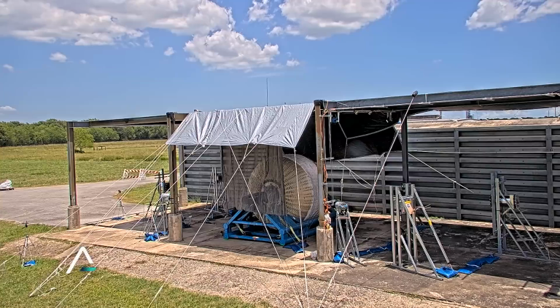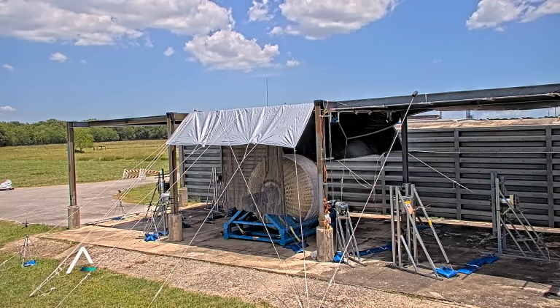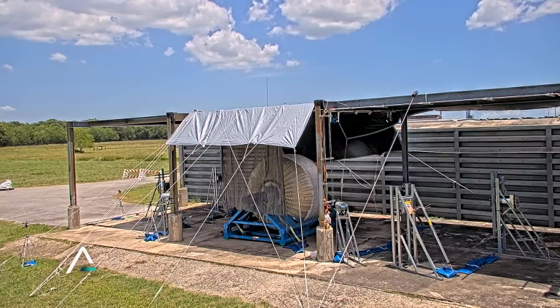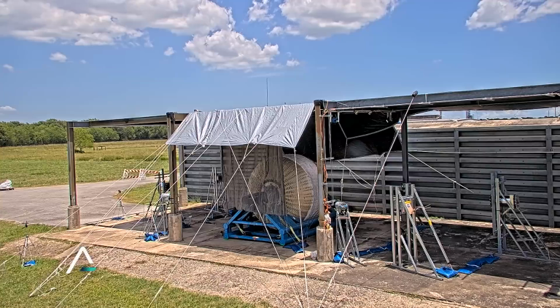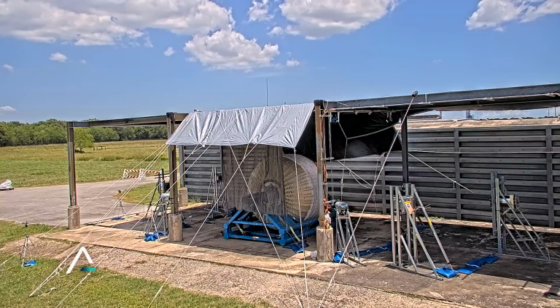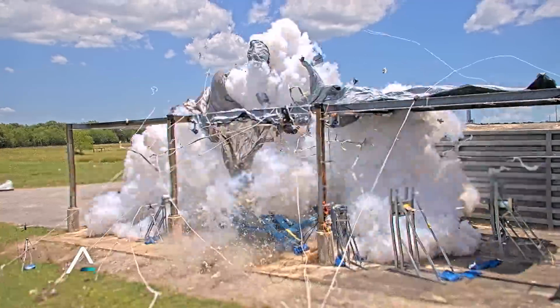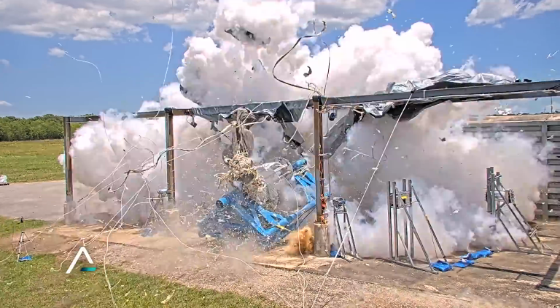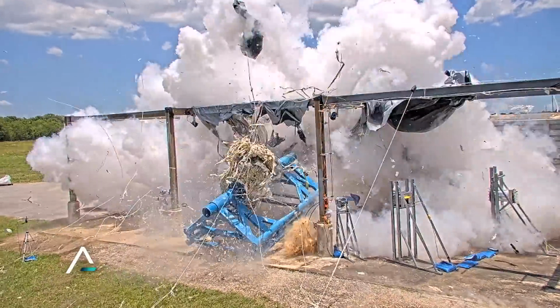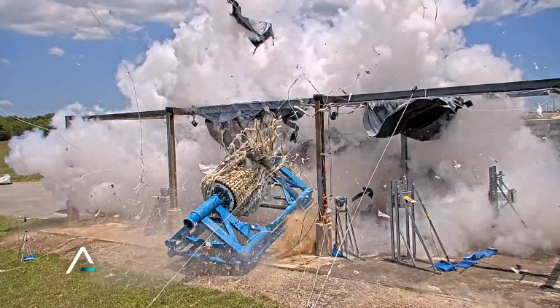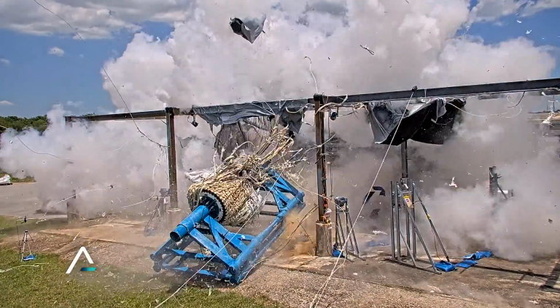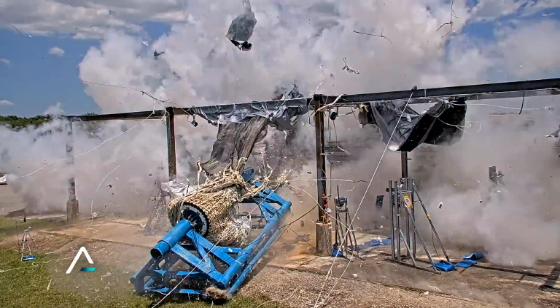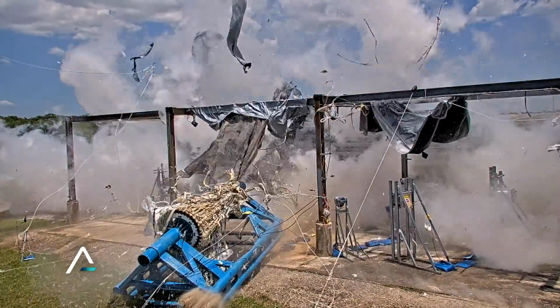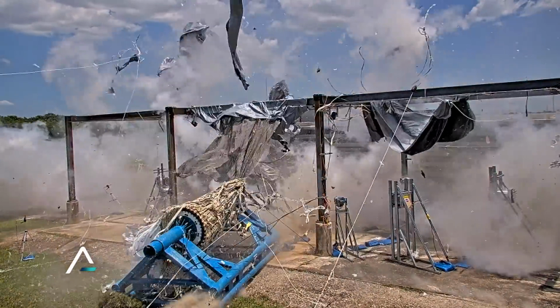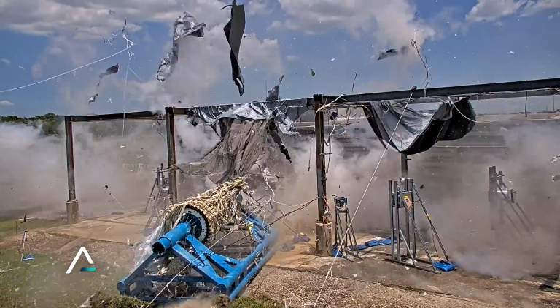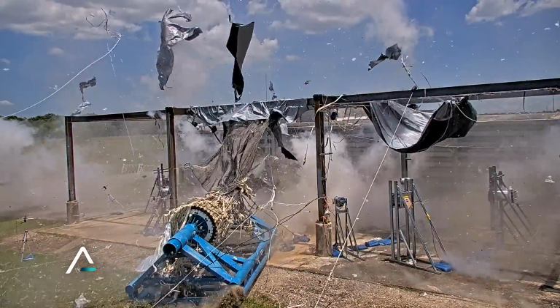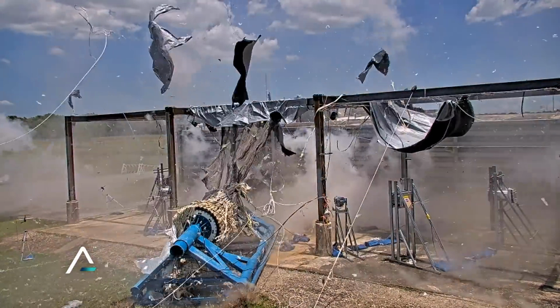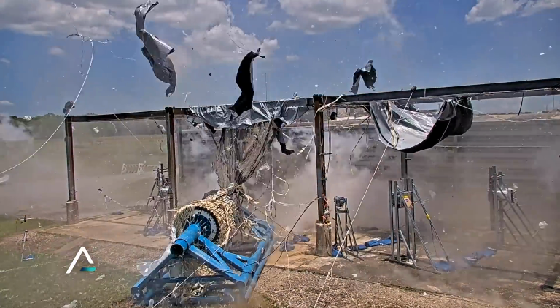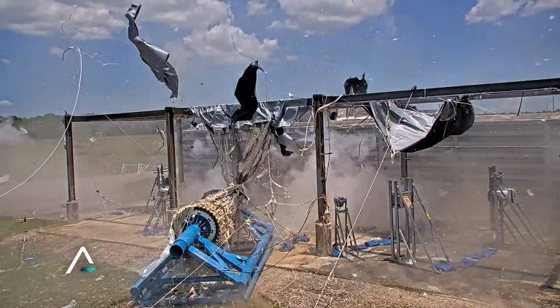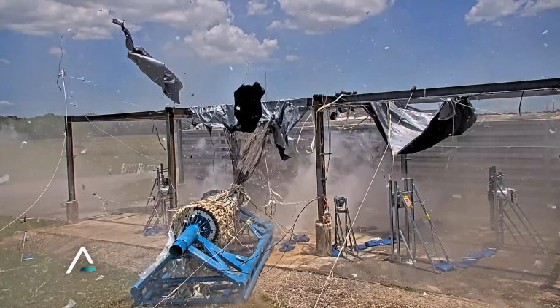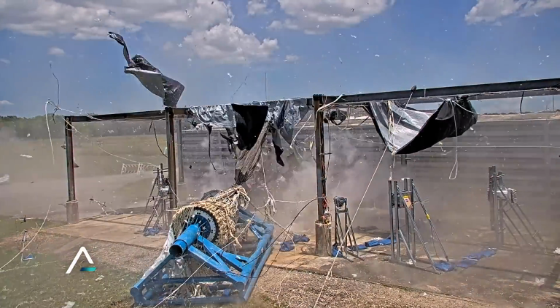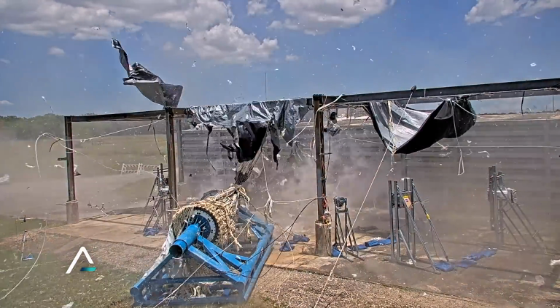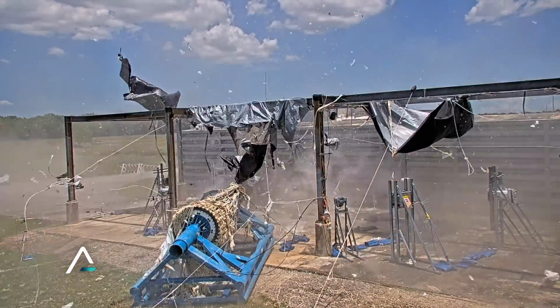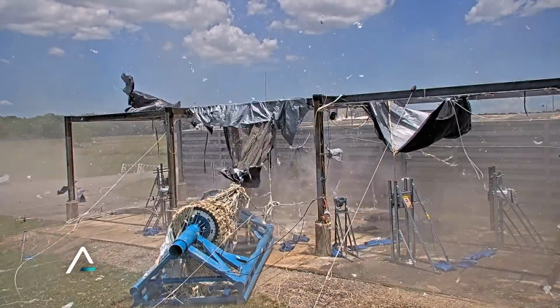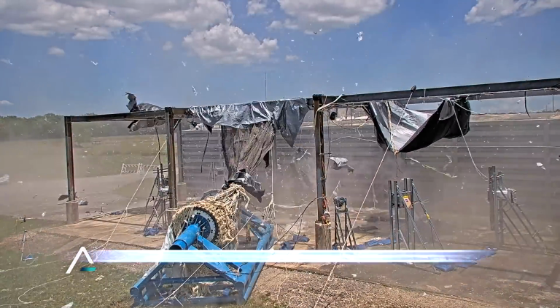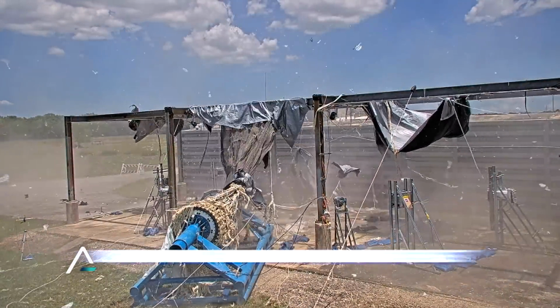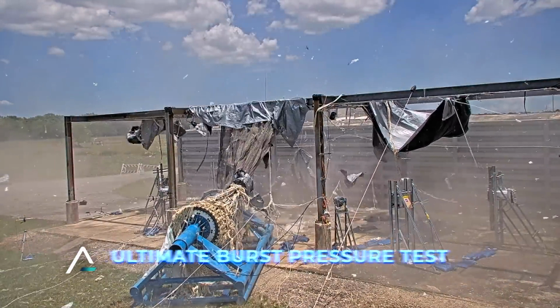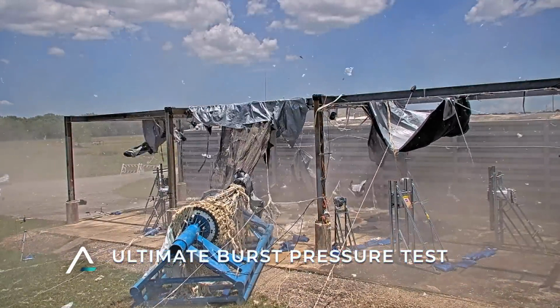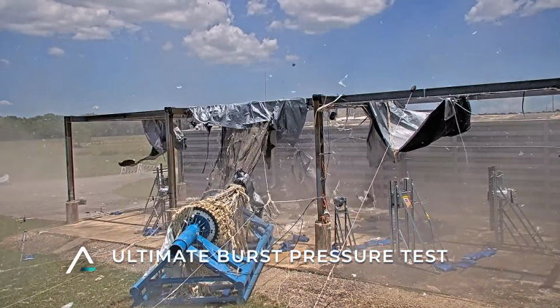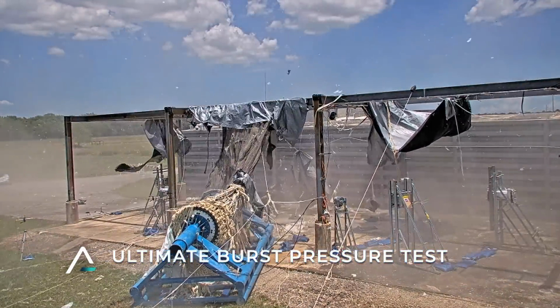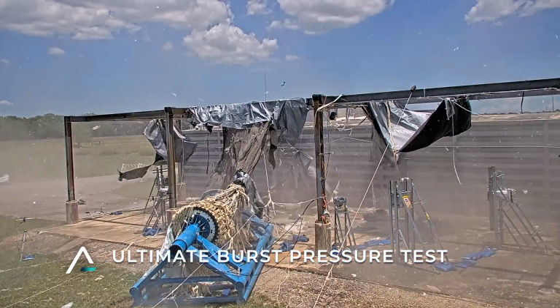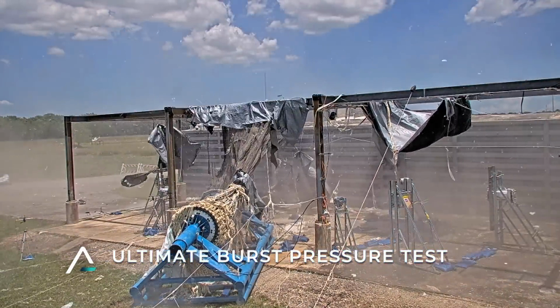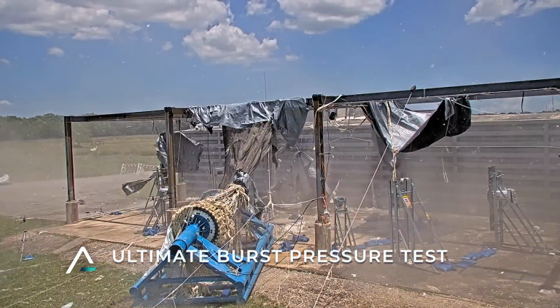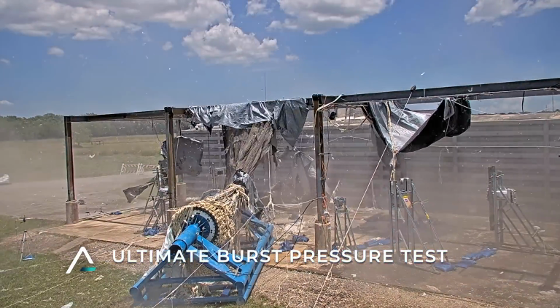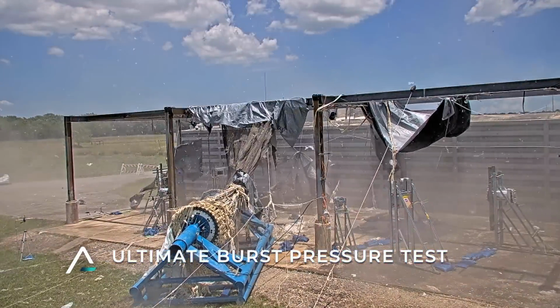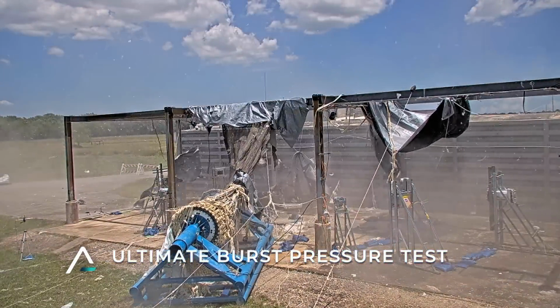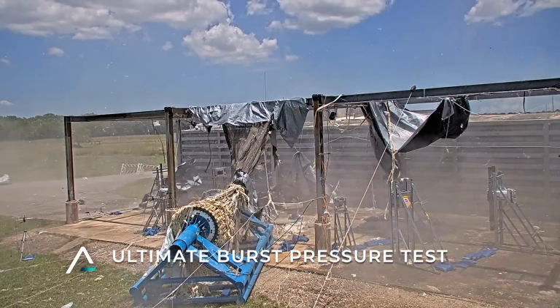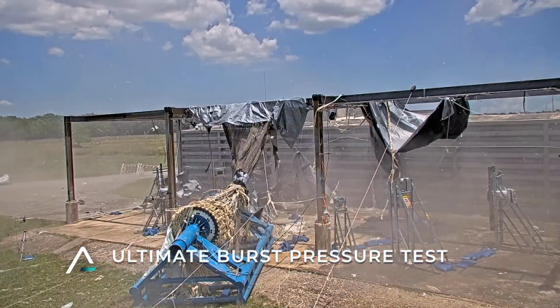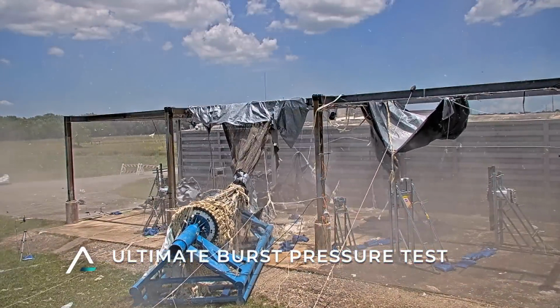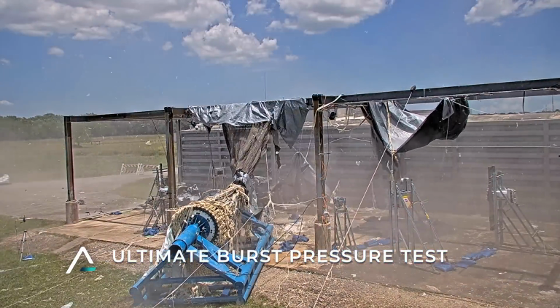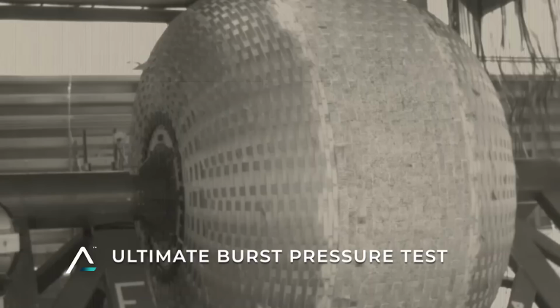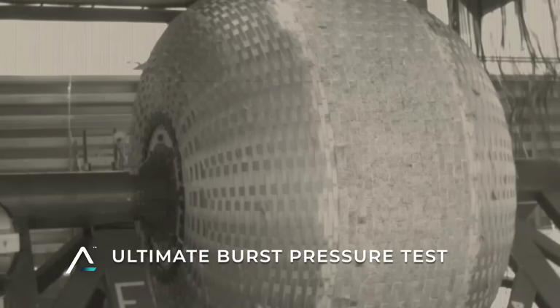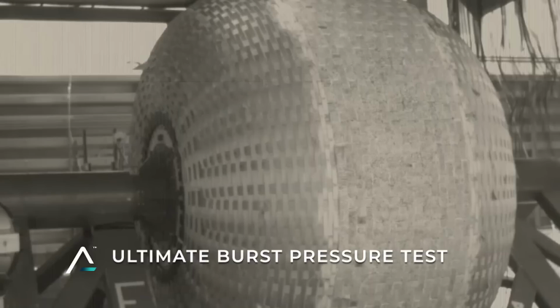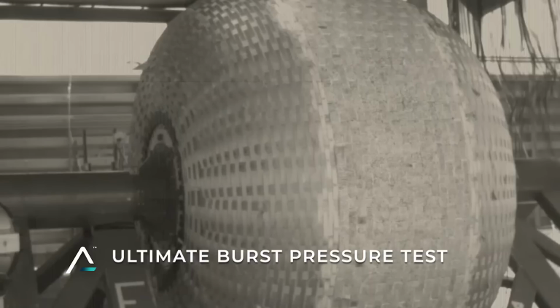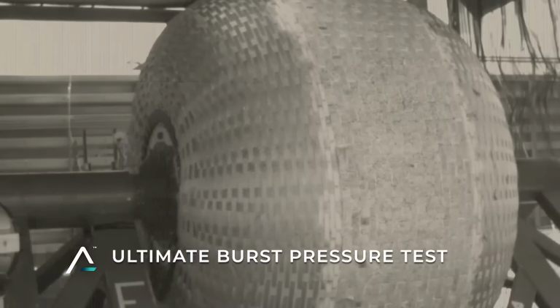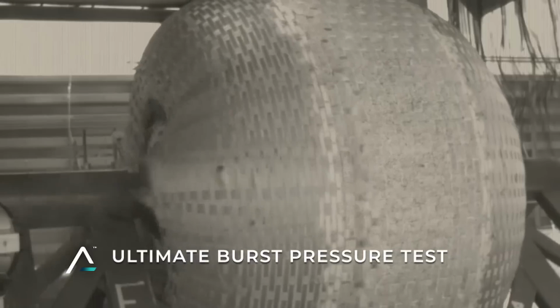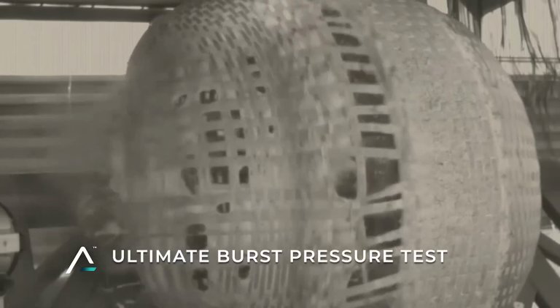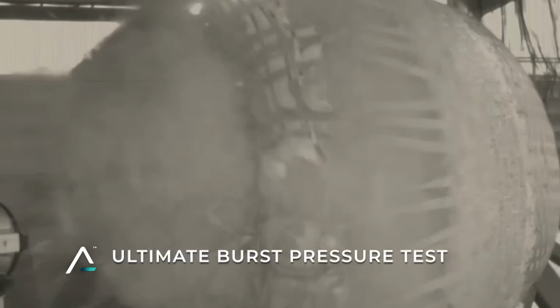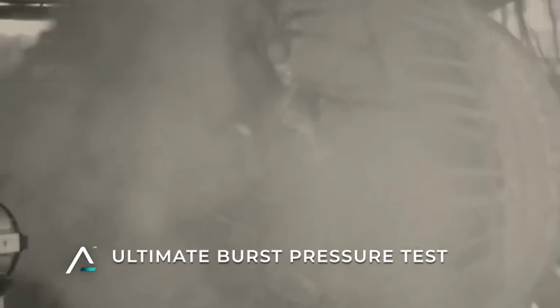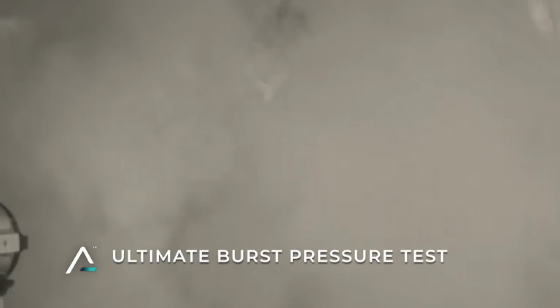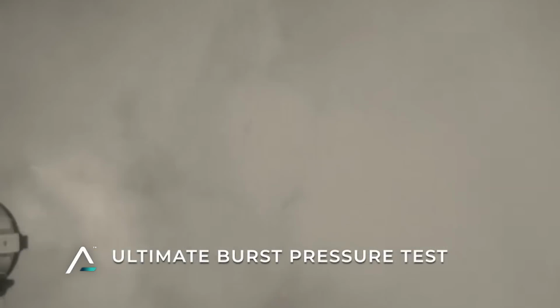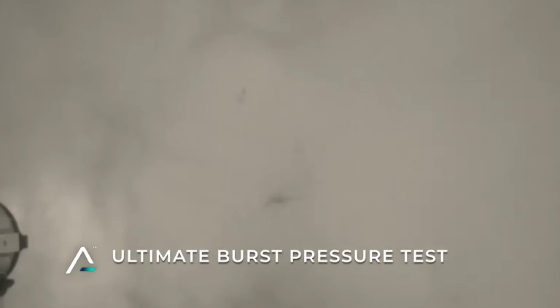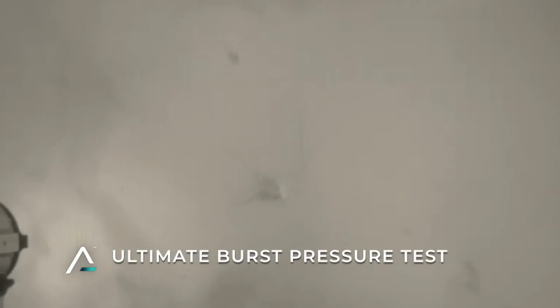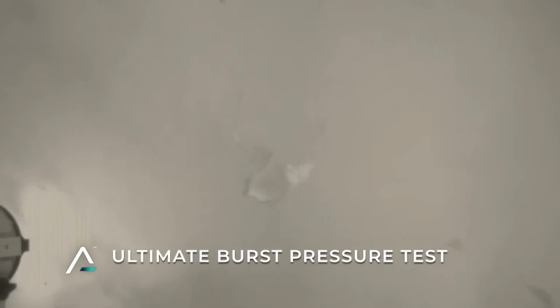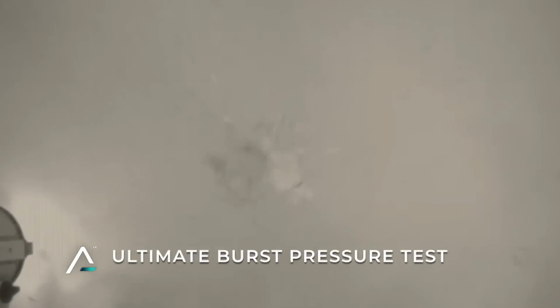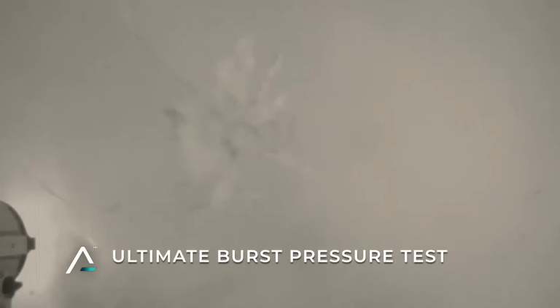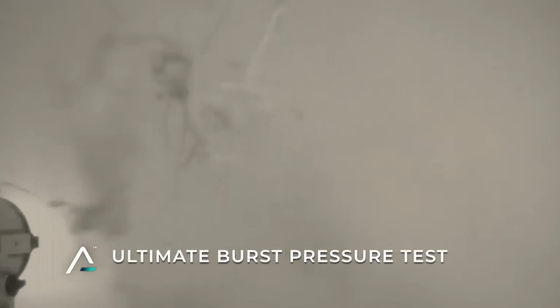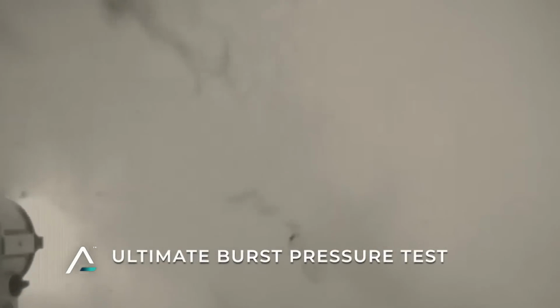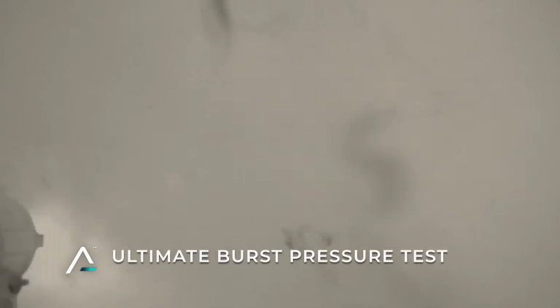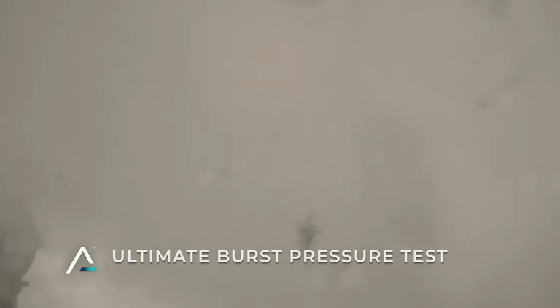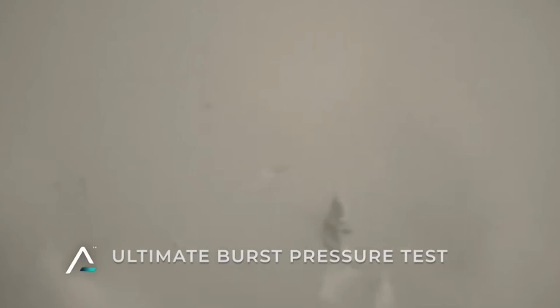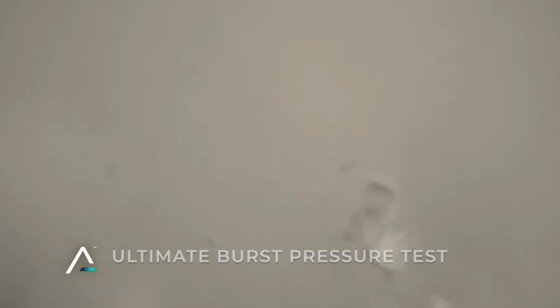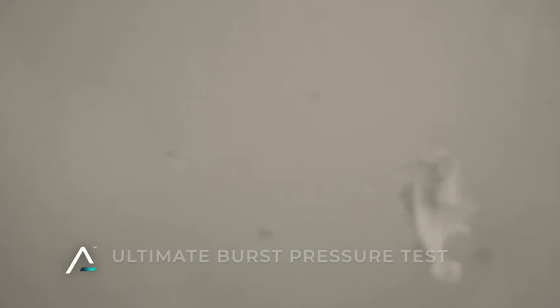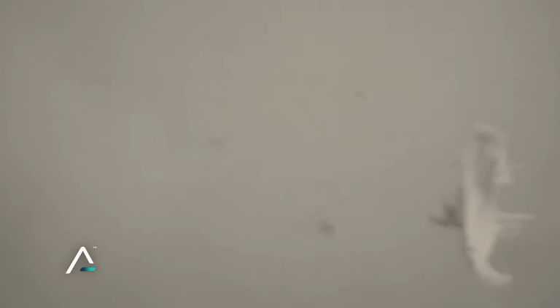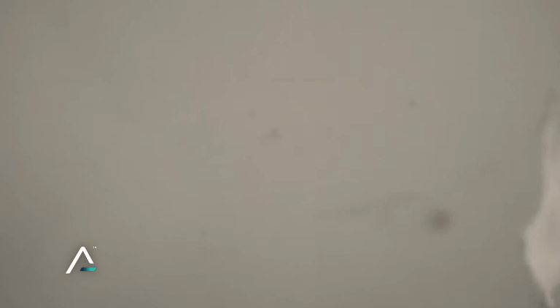This burst test is what's called a UBP — an Ultimate Burst Pressure test. The reason we say 'ultimate' is because we want to bring it to failure.